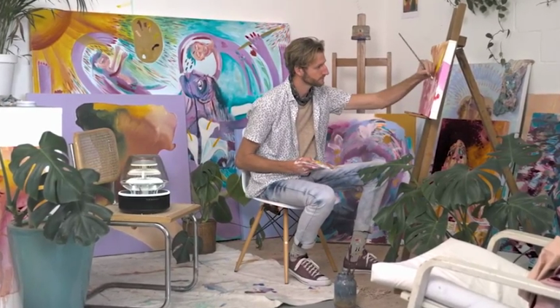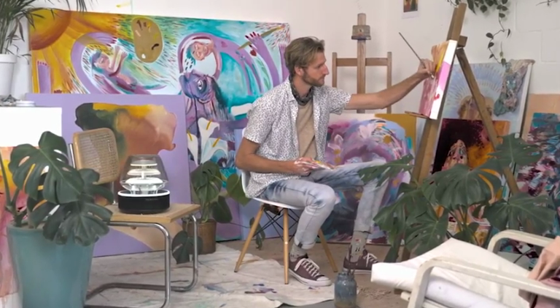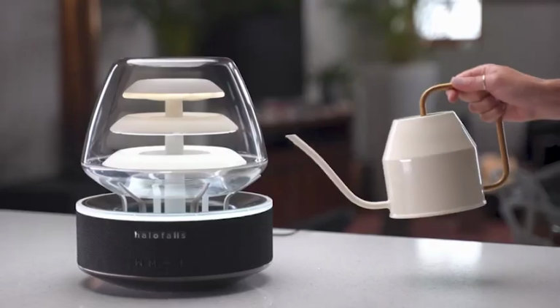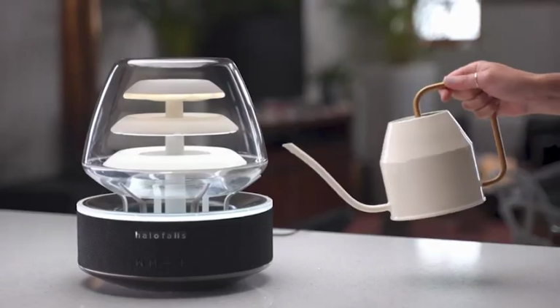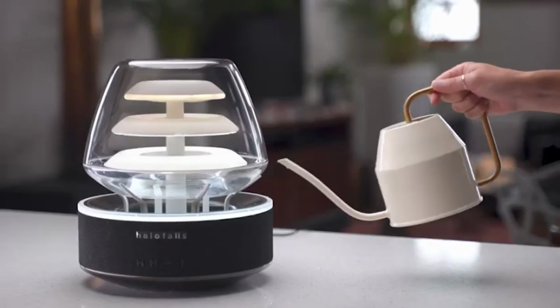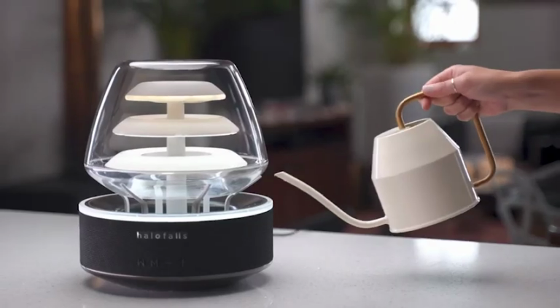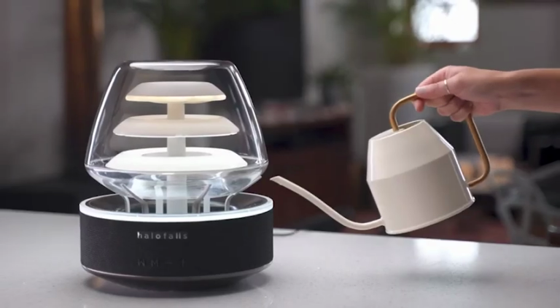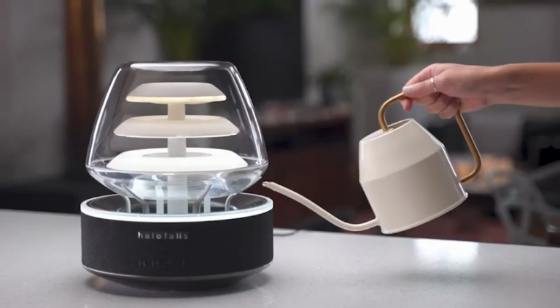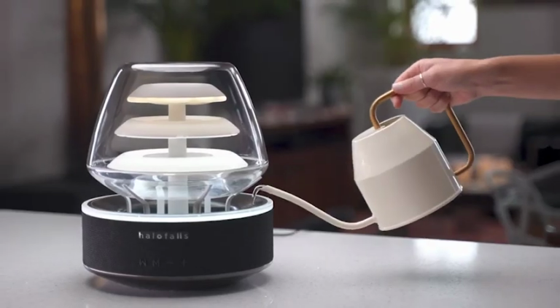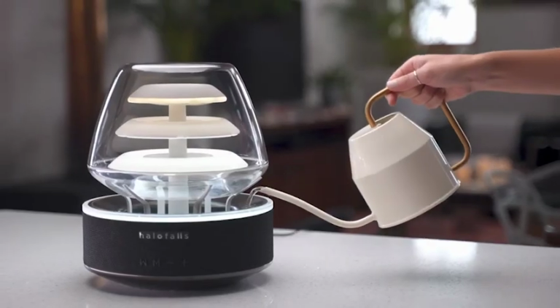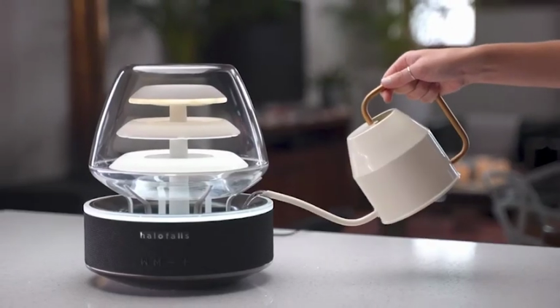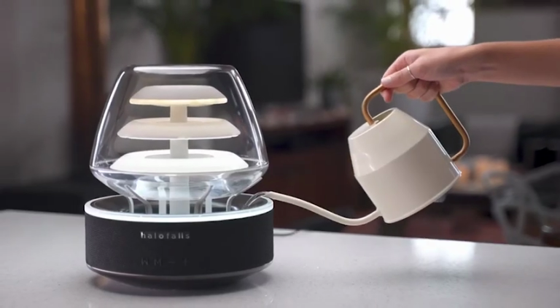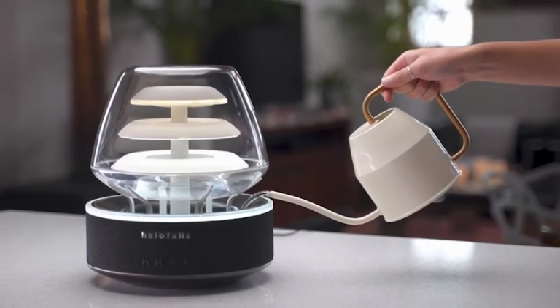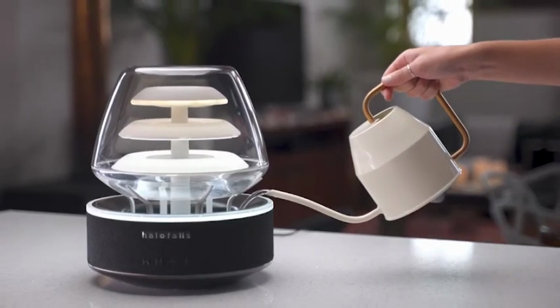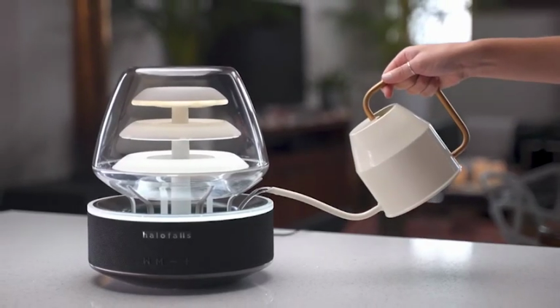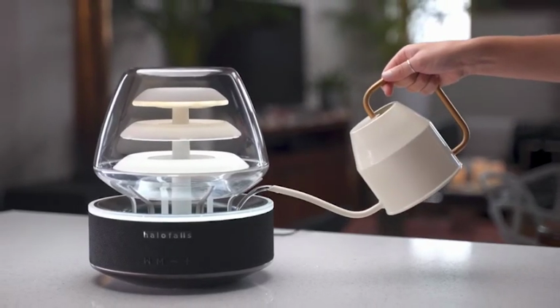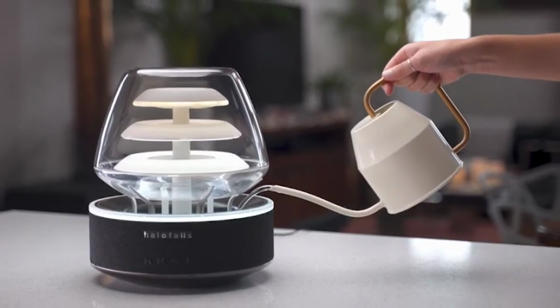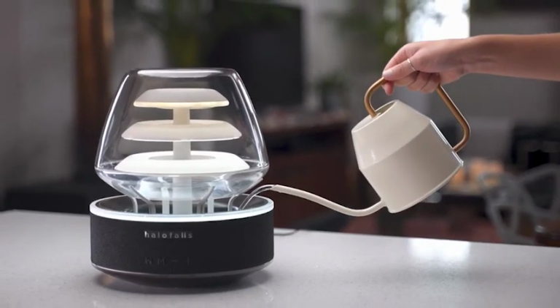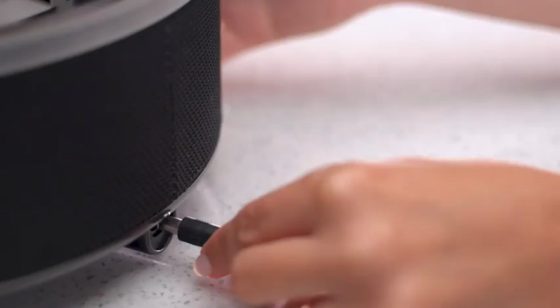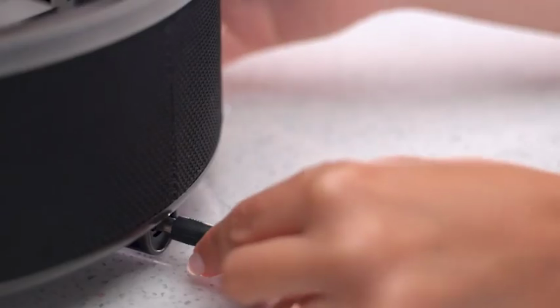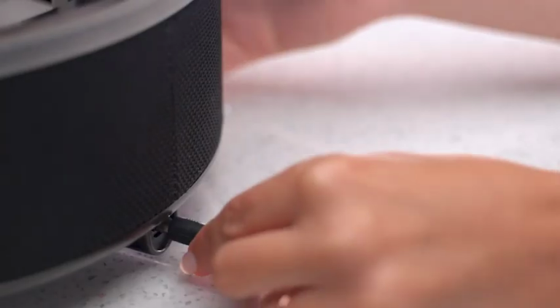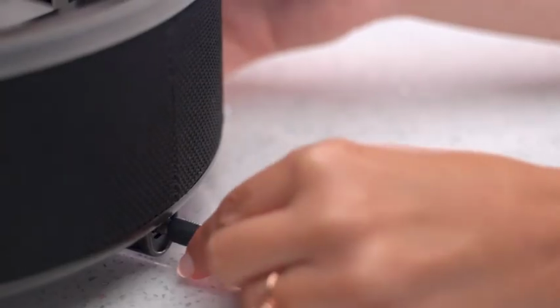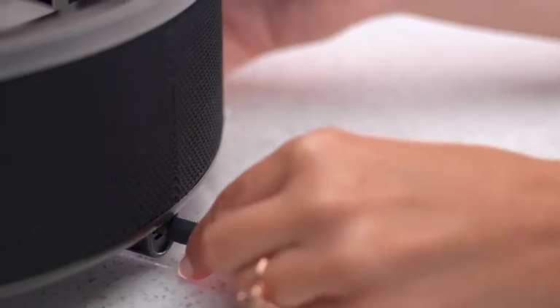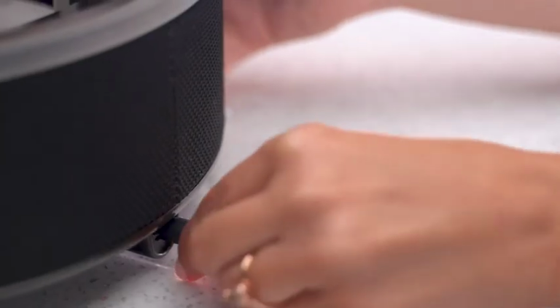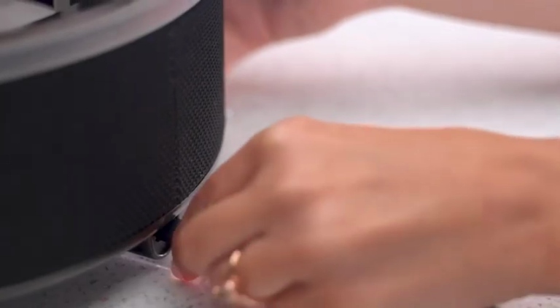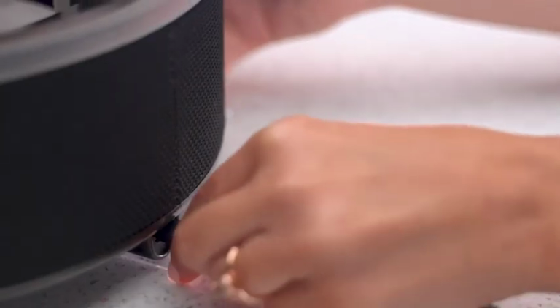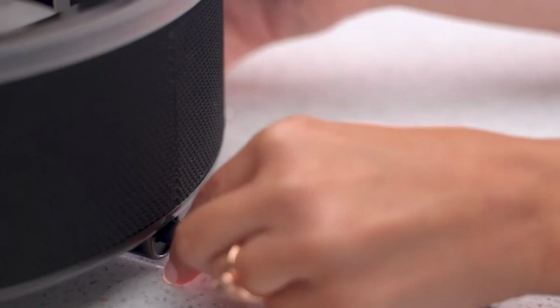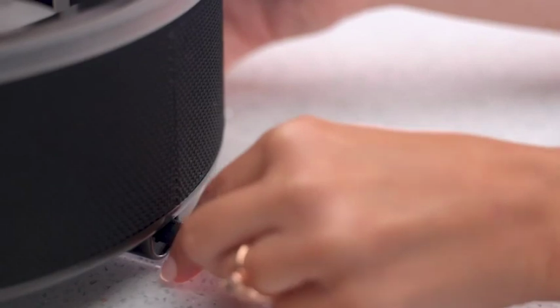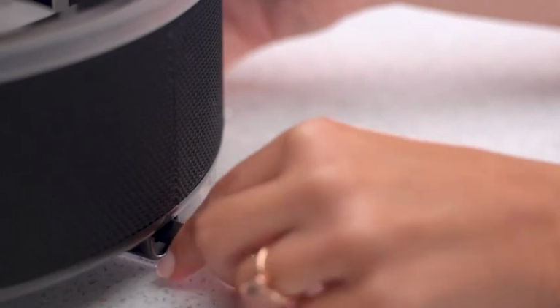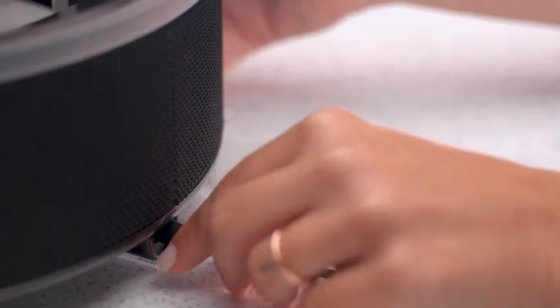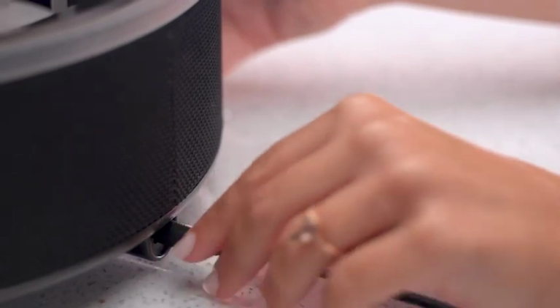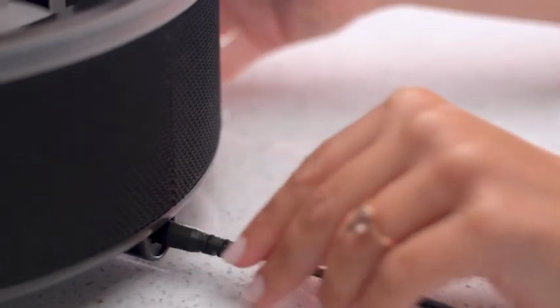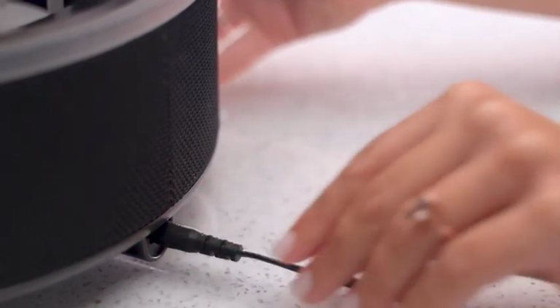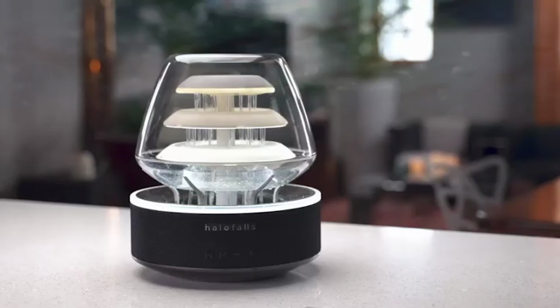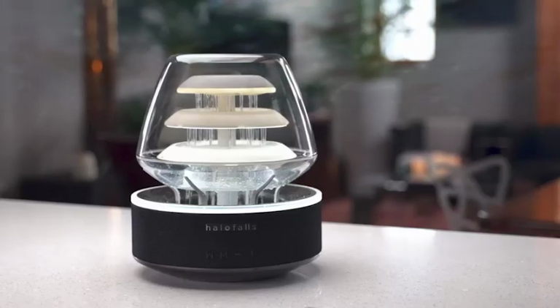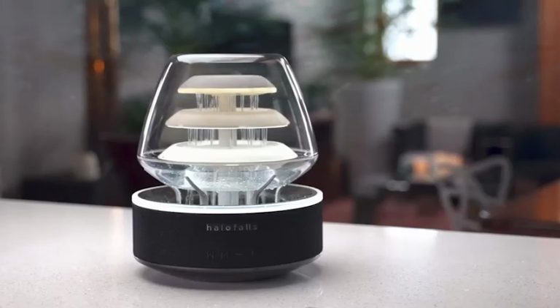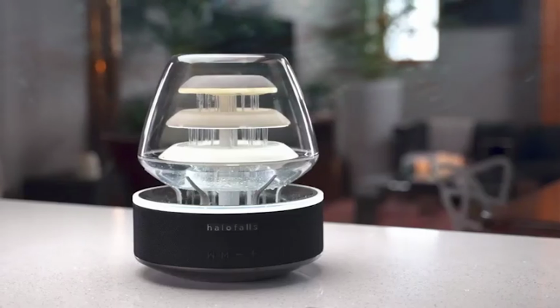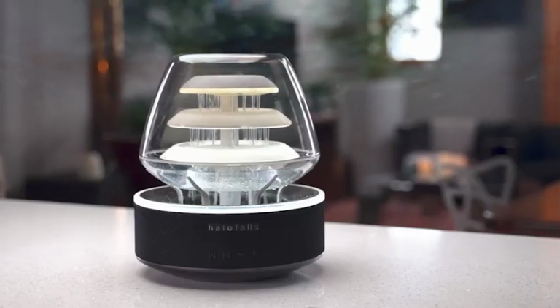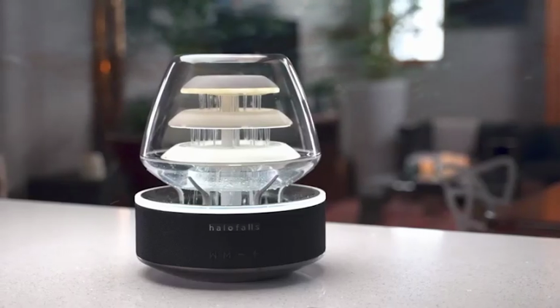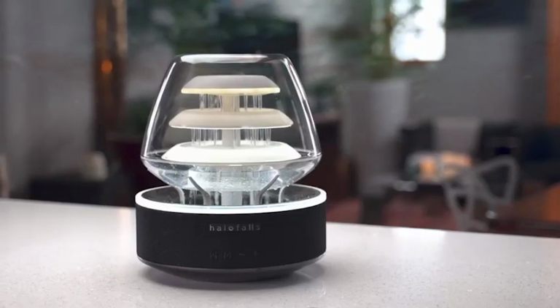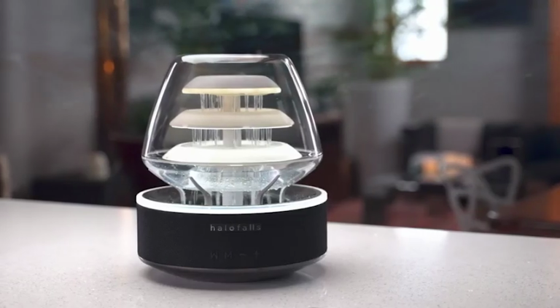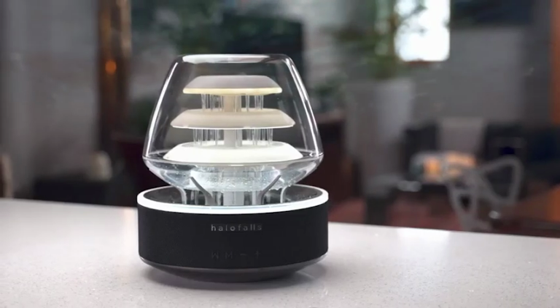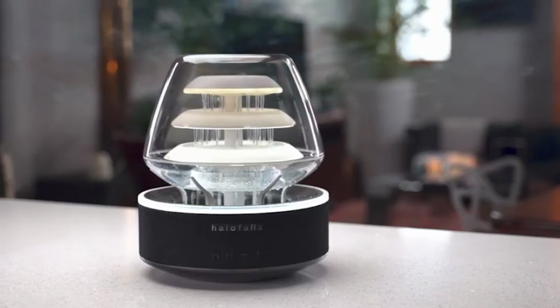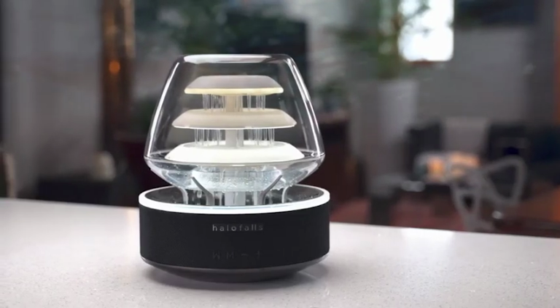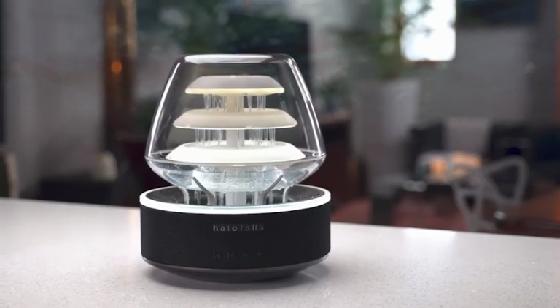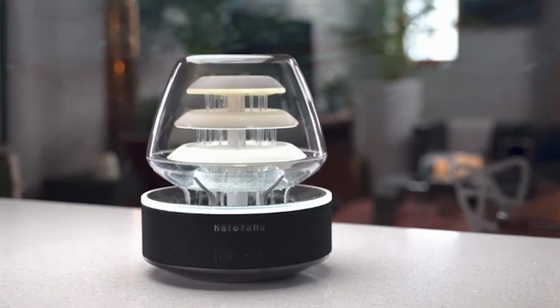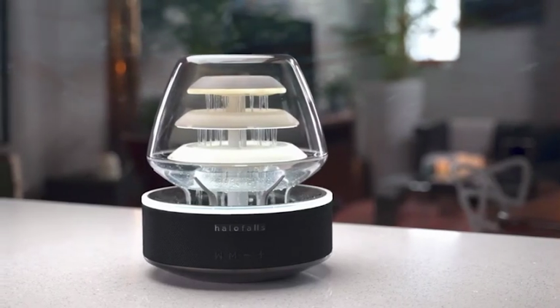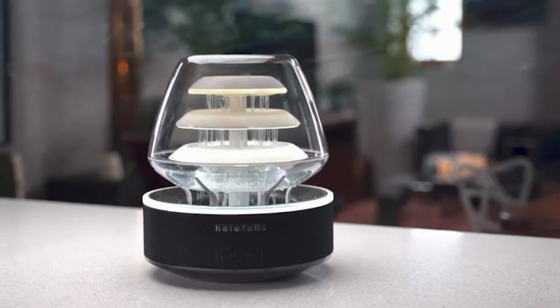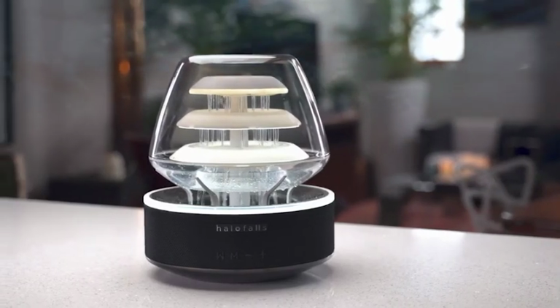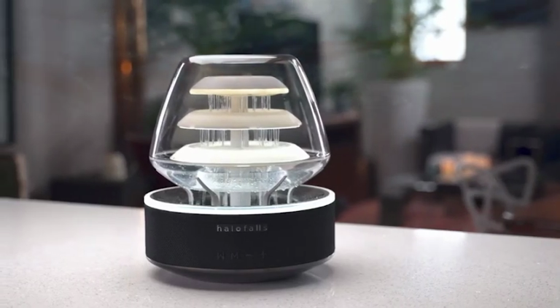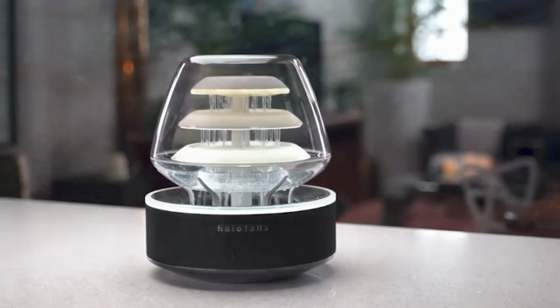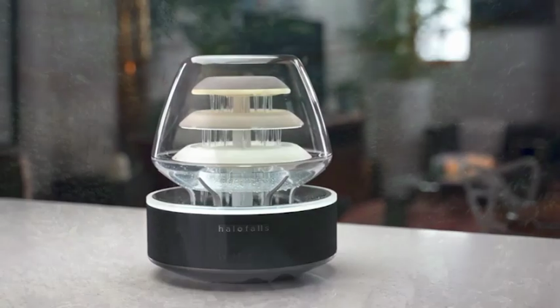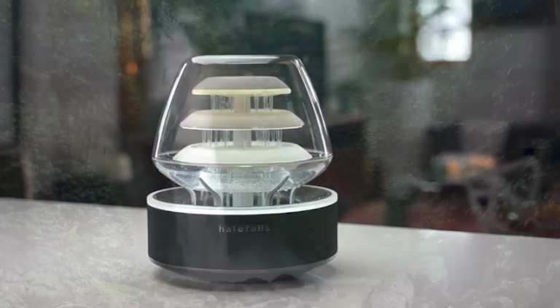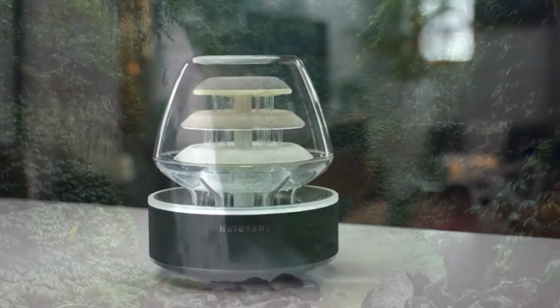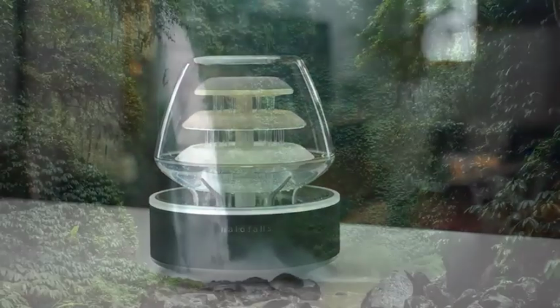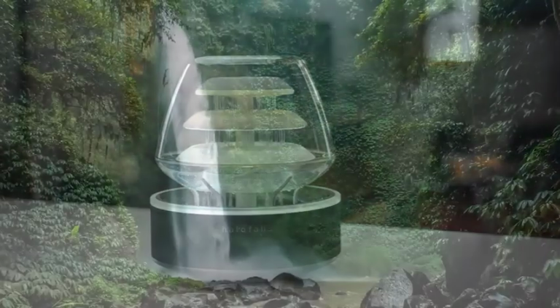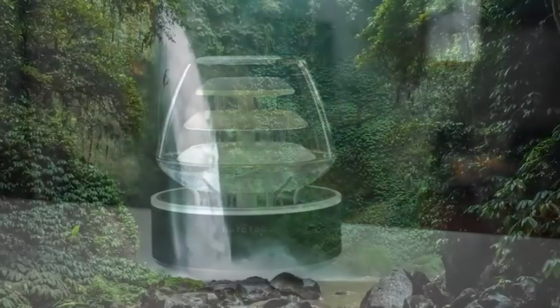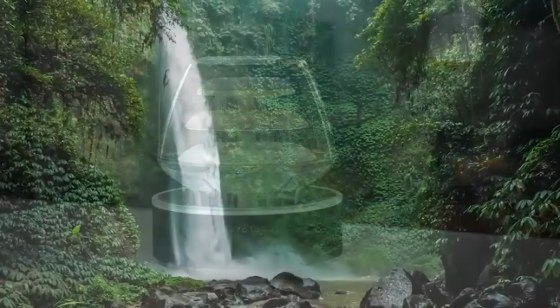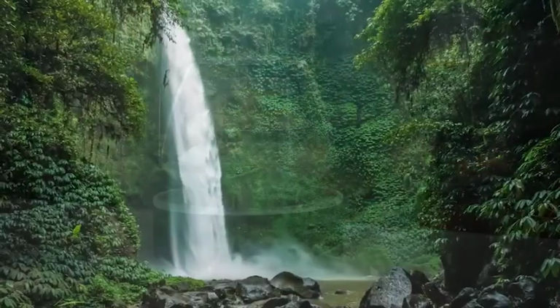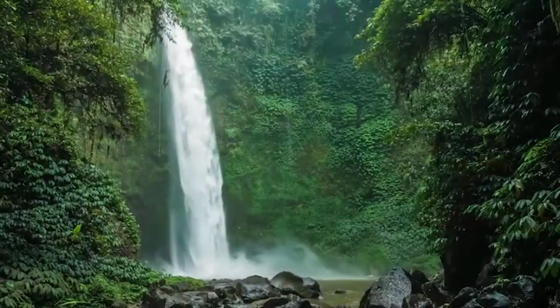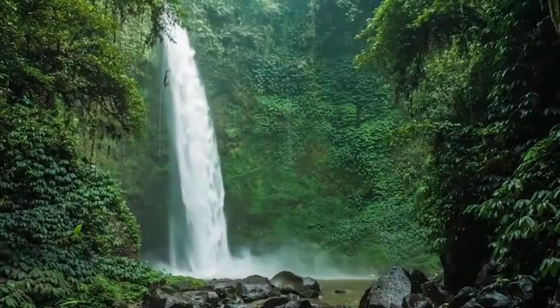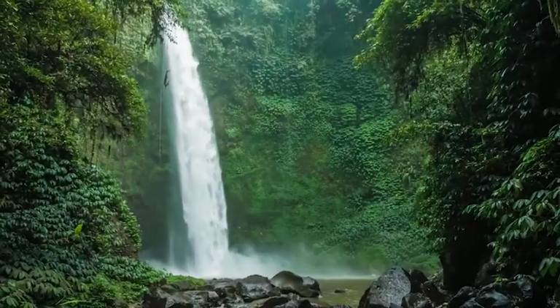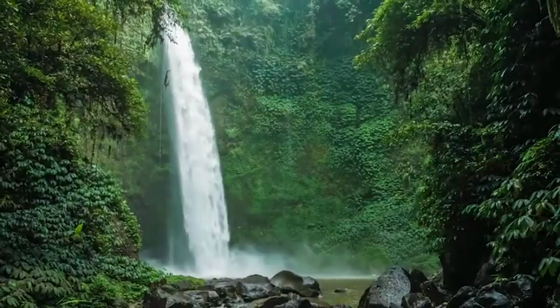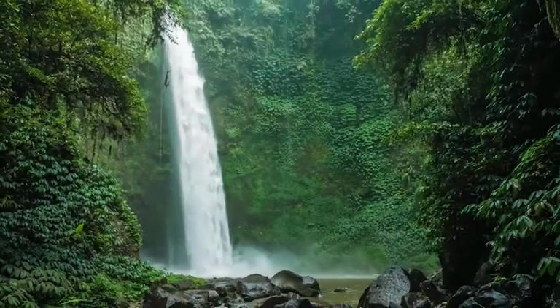Simply add water, plug it into an outlet, and voila! Your personal calm zone is ready.